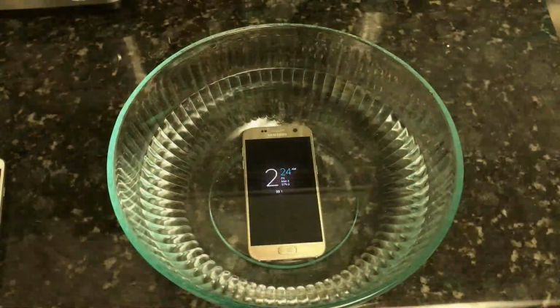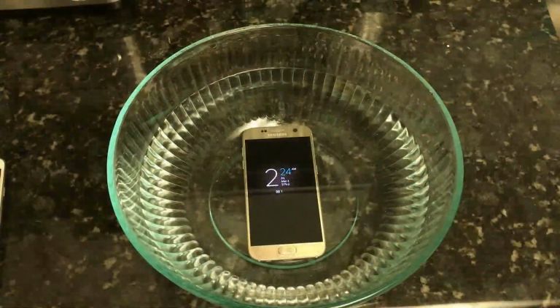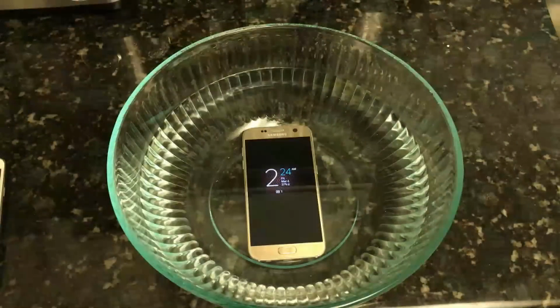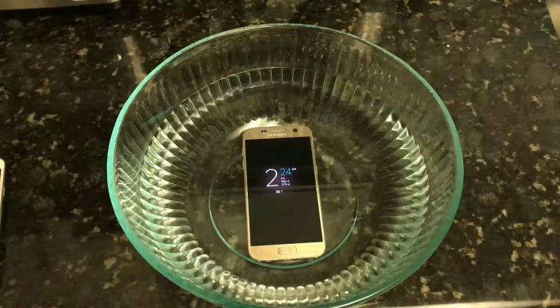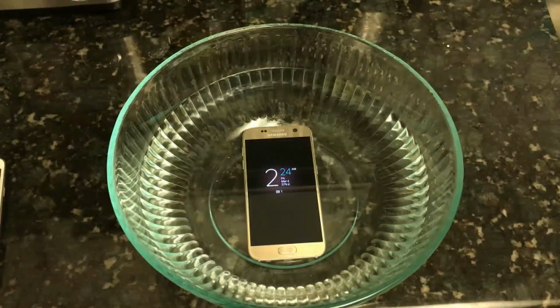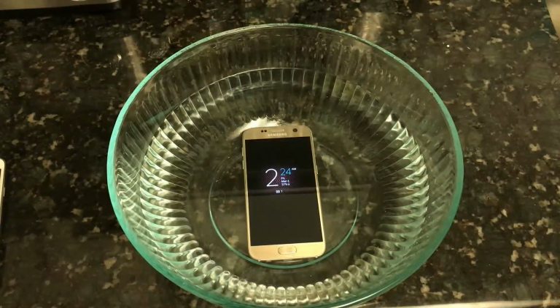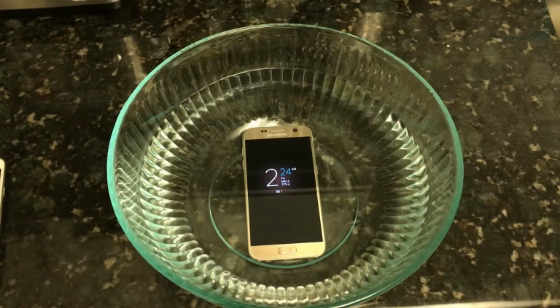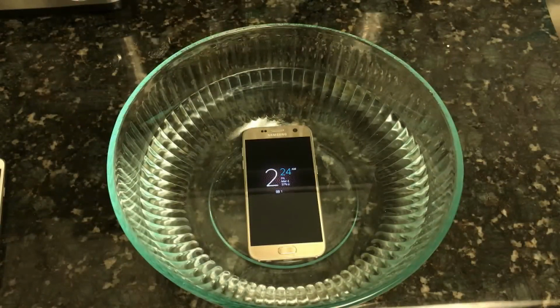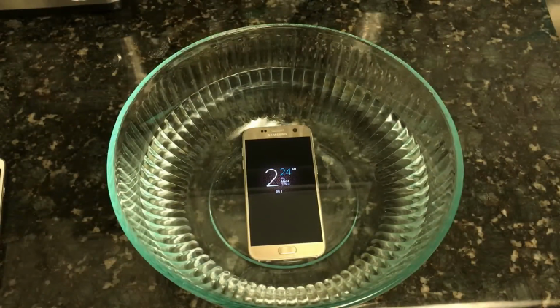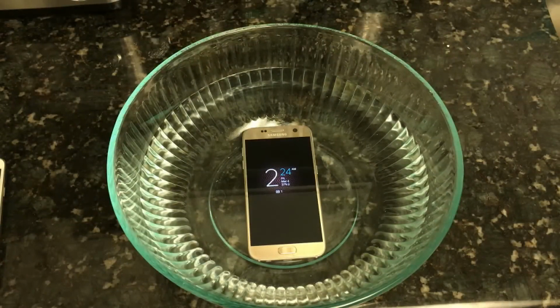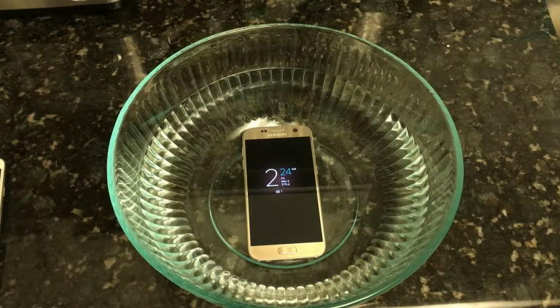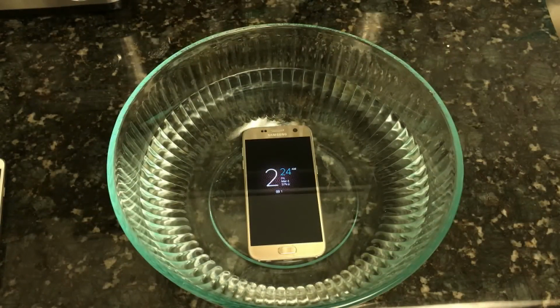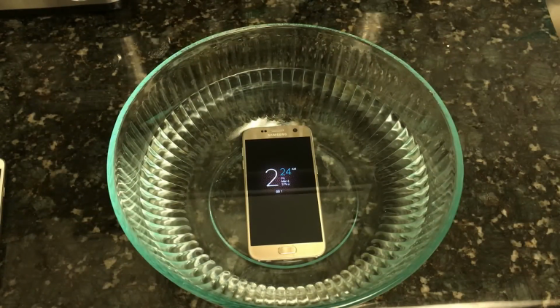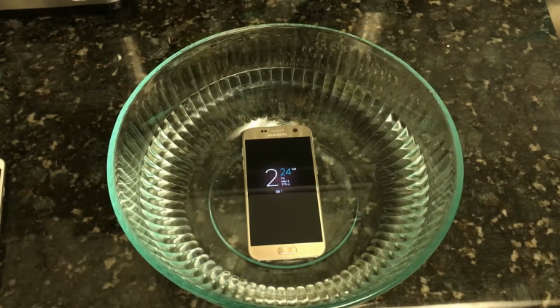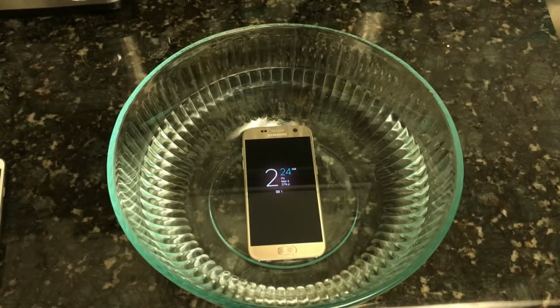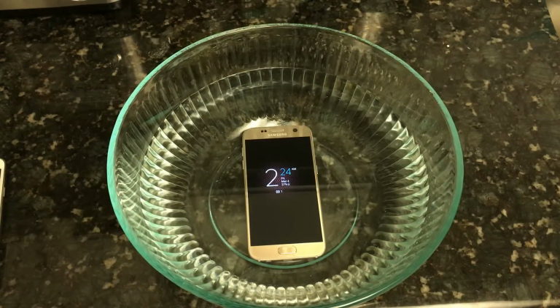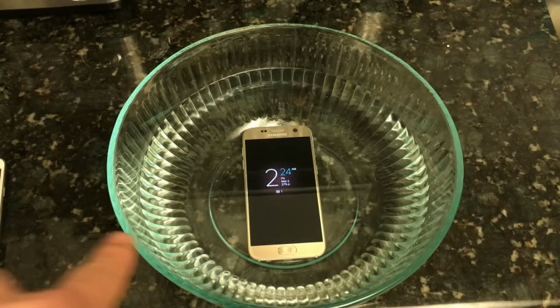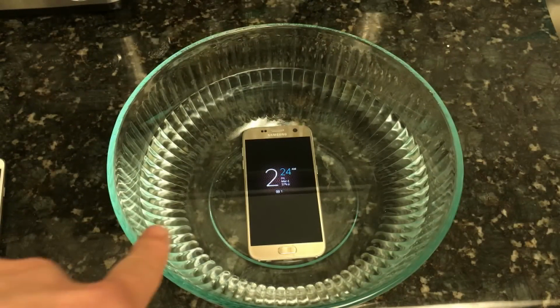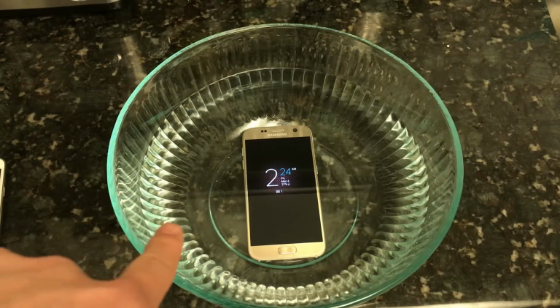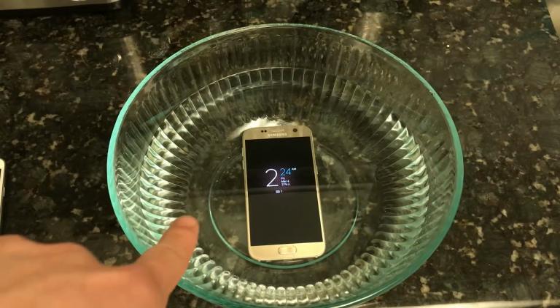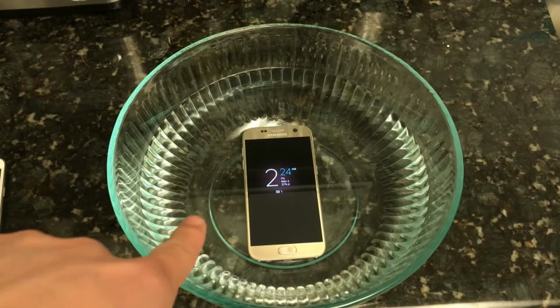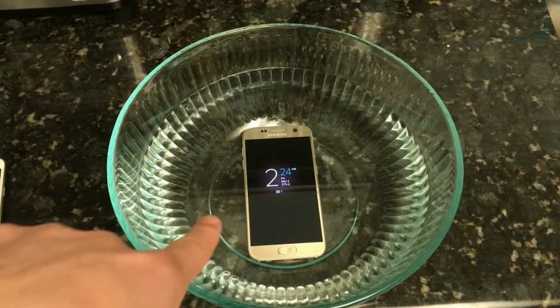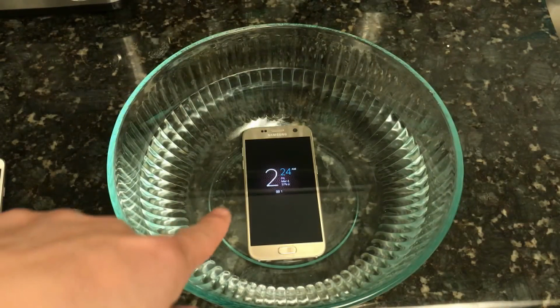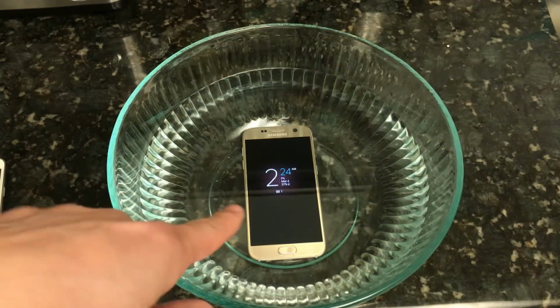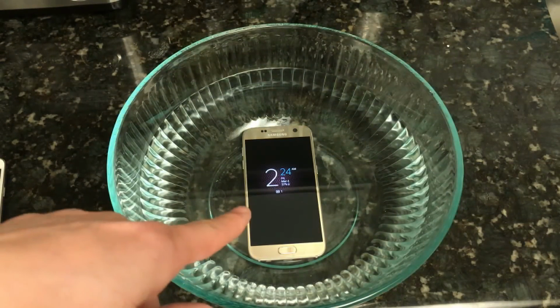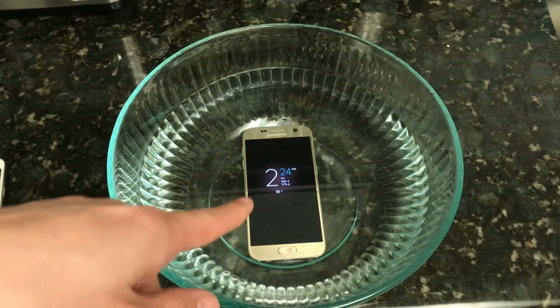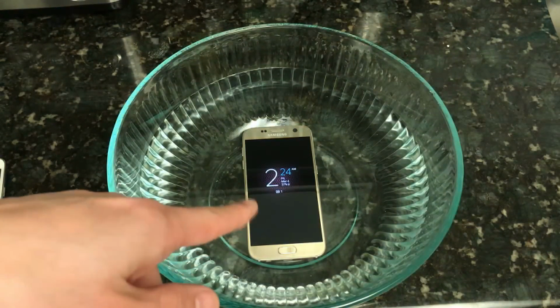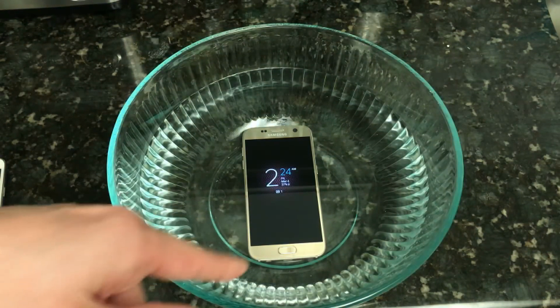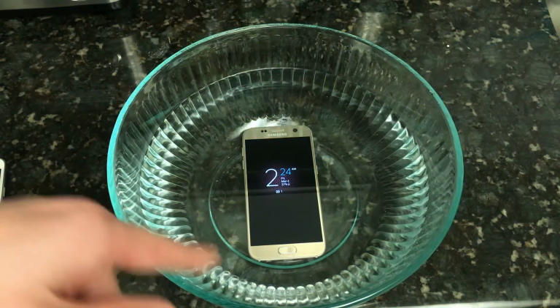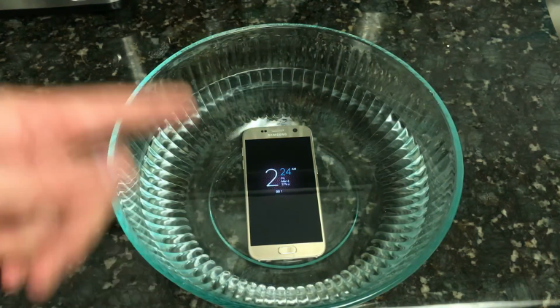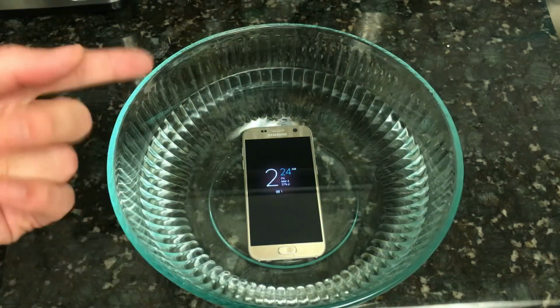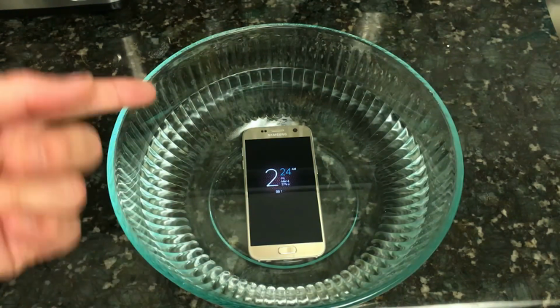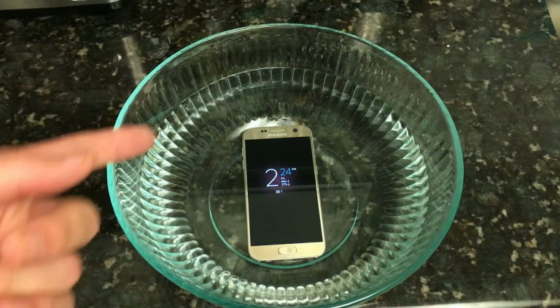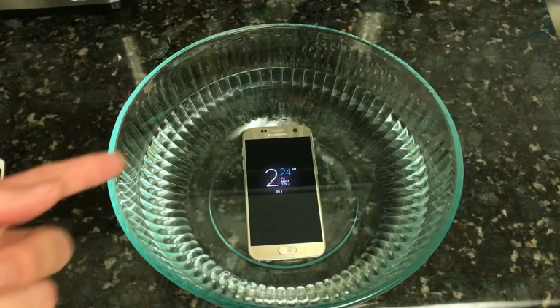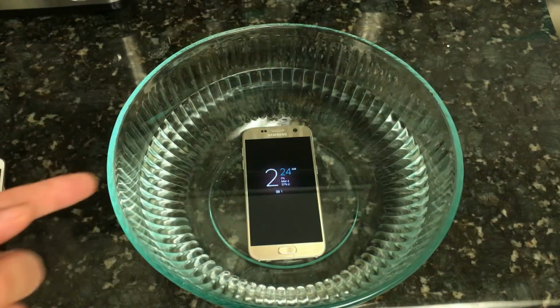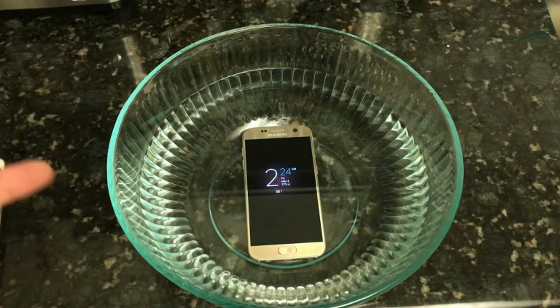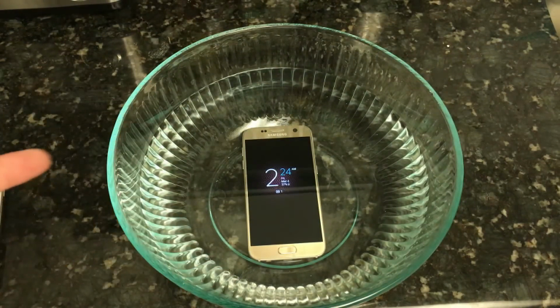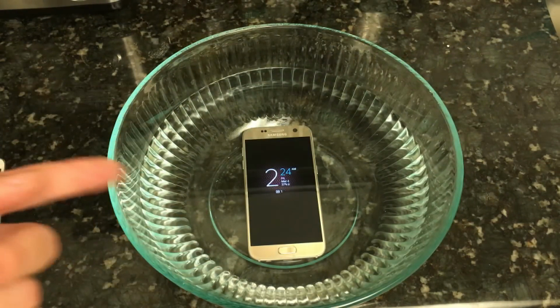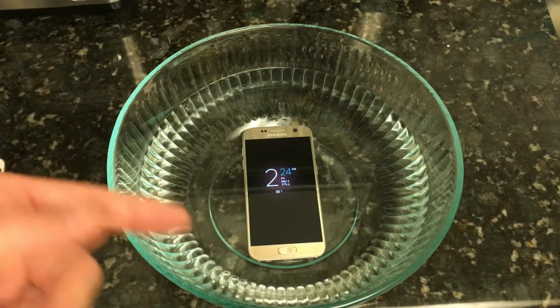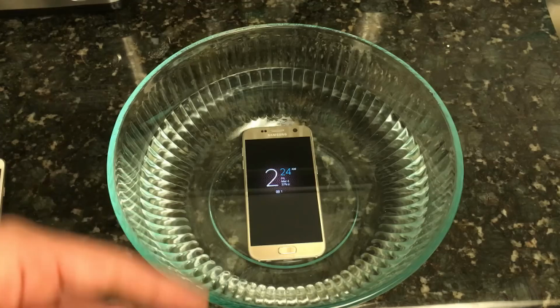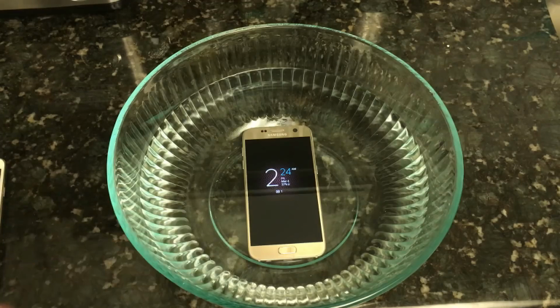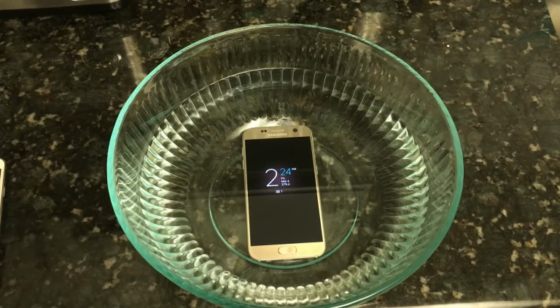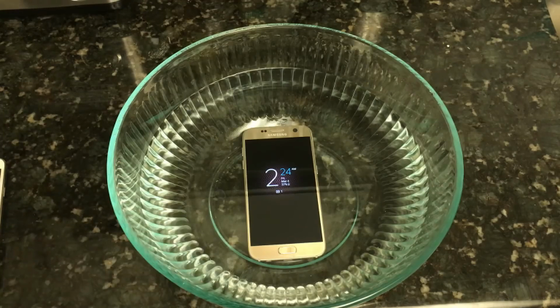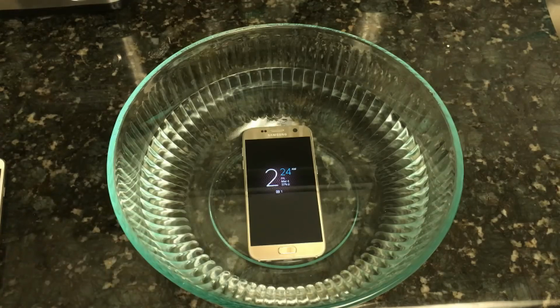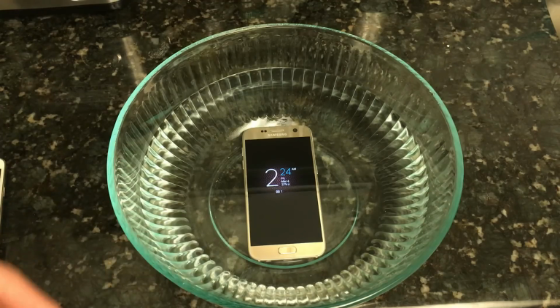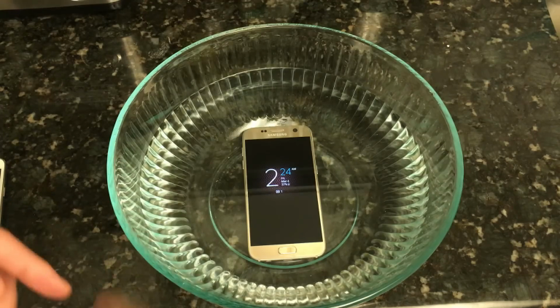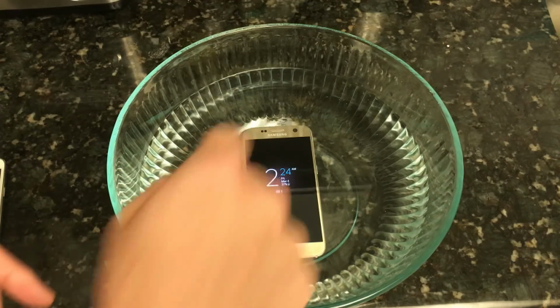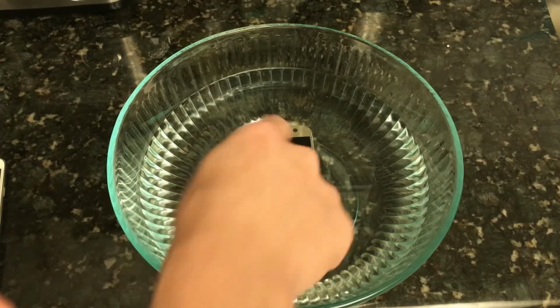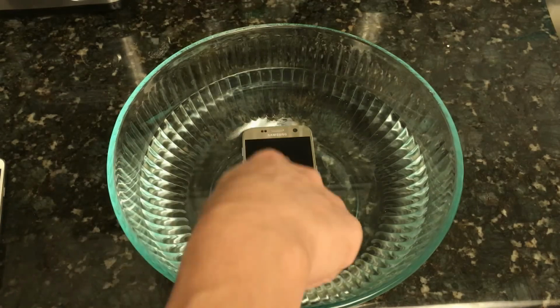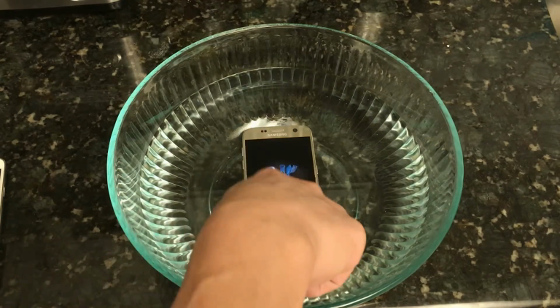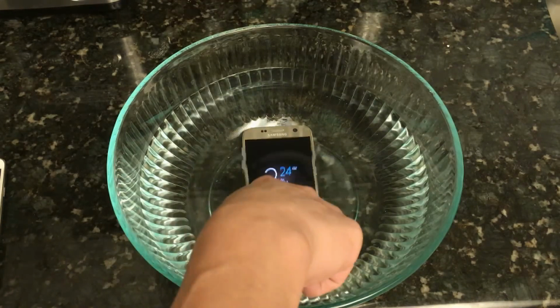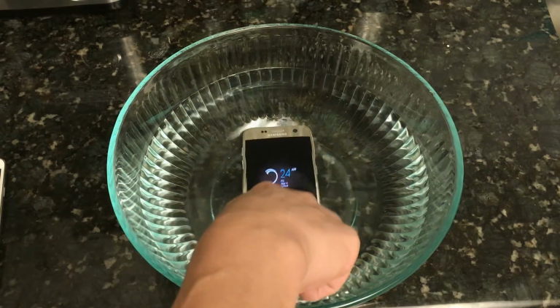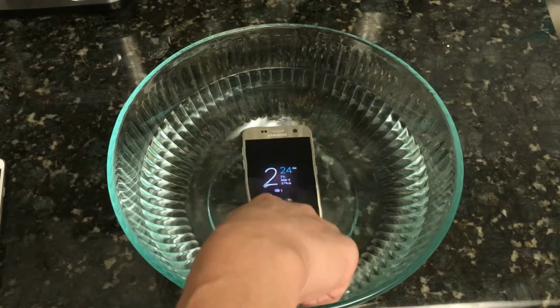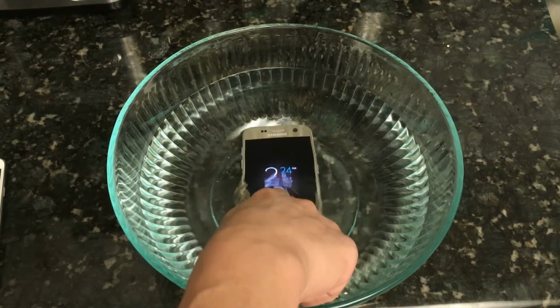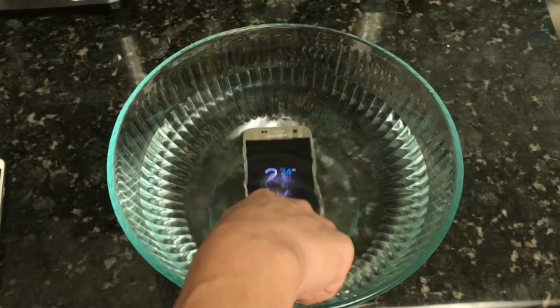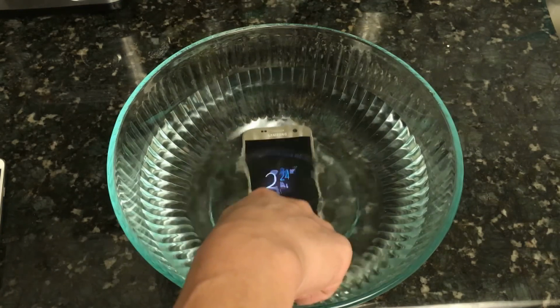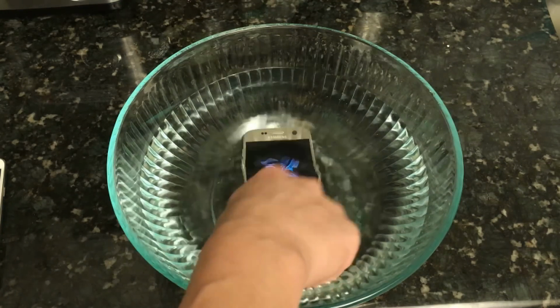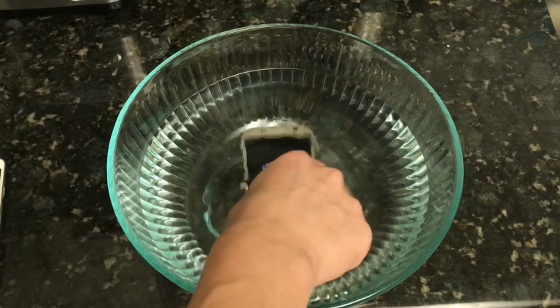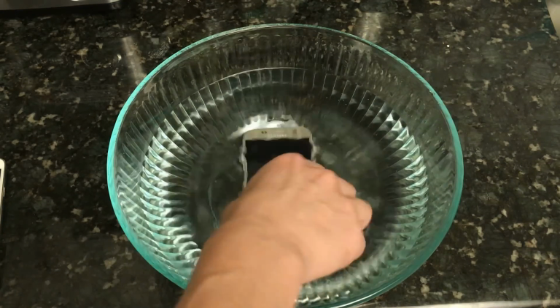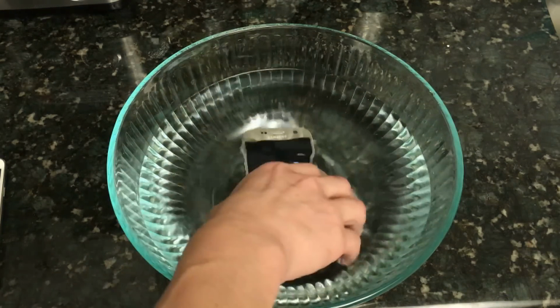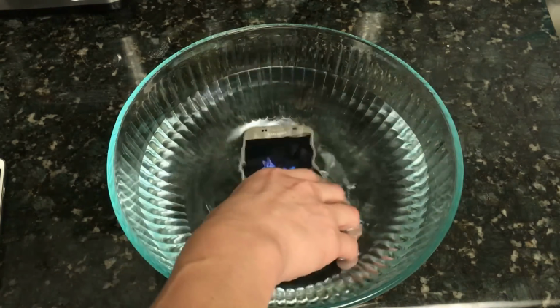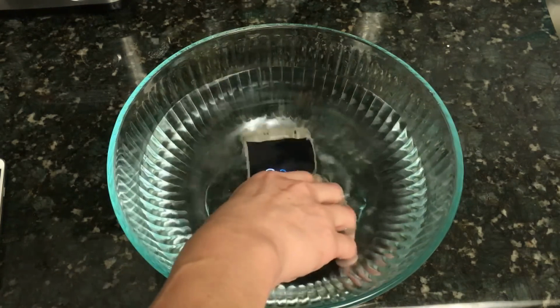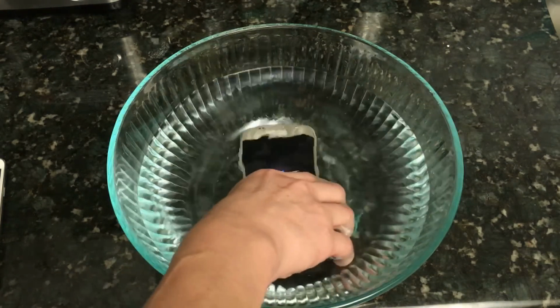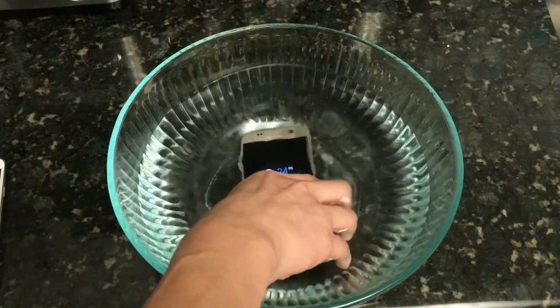So it's been well over two hours — it's 2:24, almost two and a half hours — and the phone looks perfectly fine here.